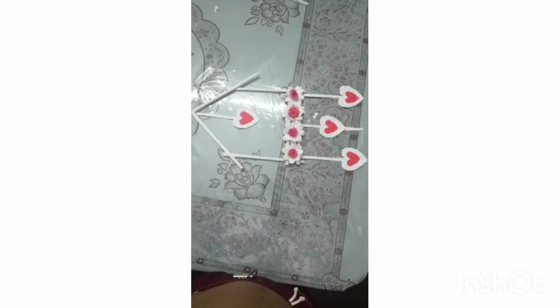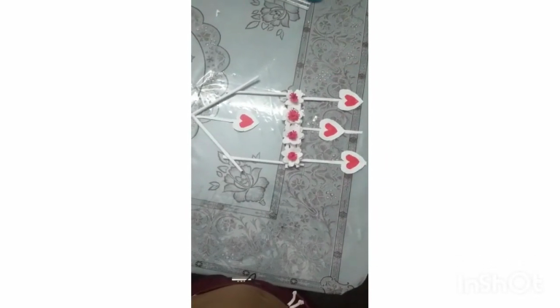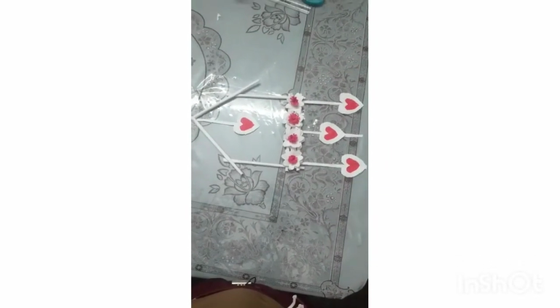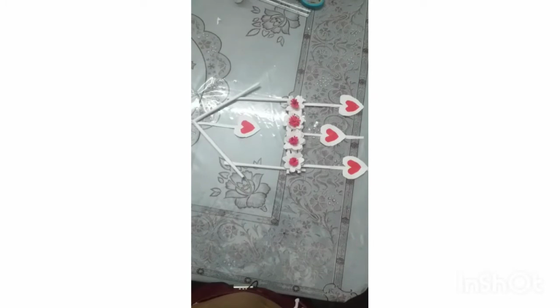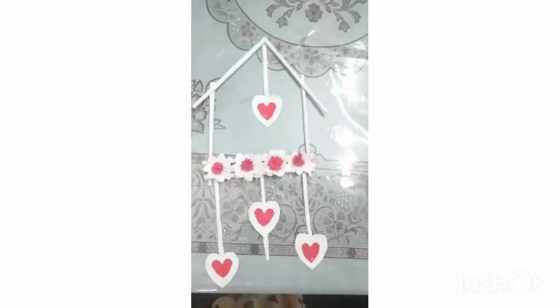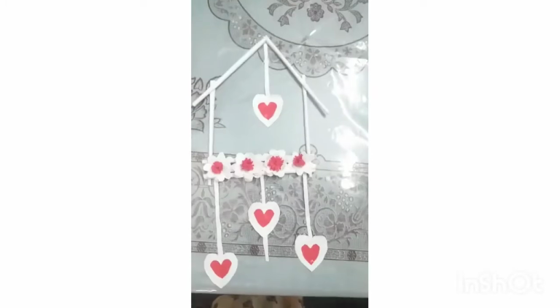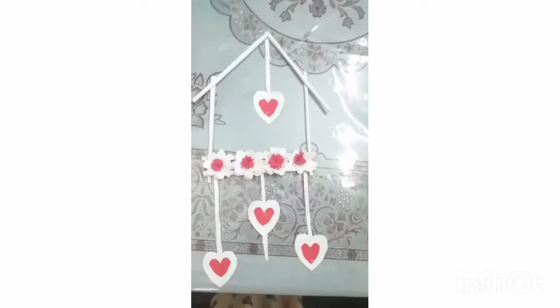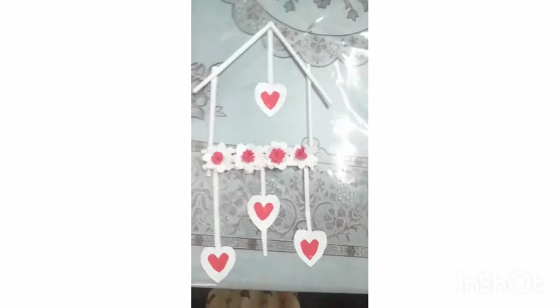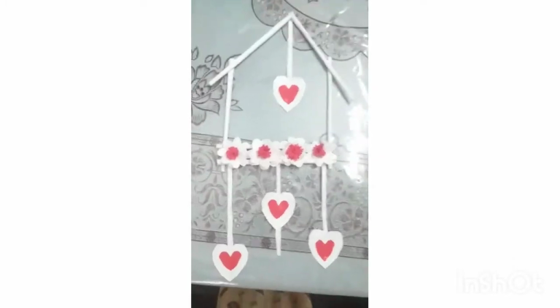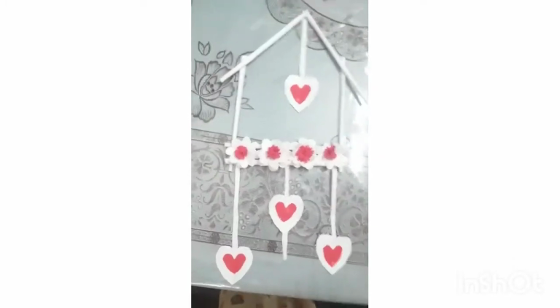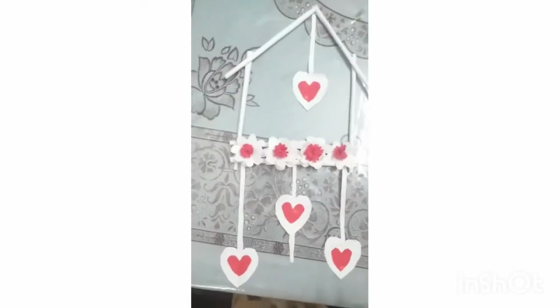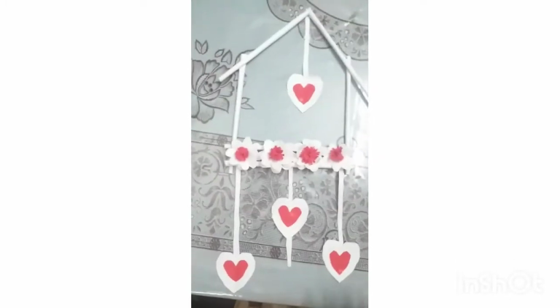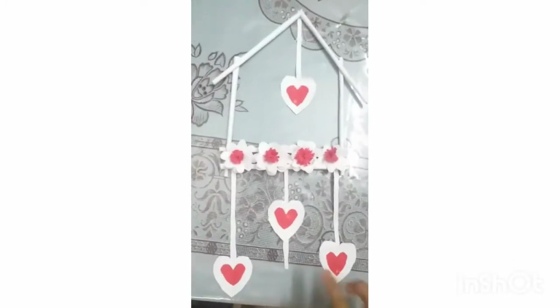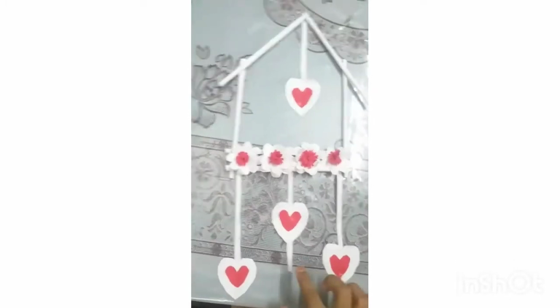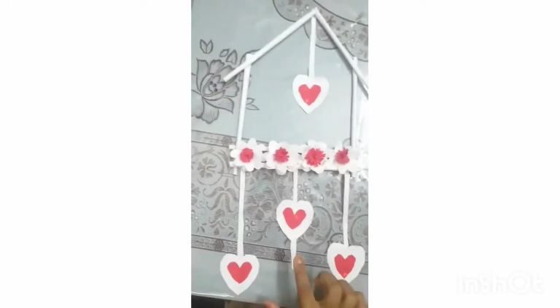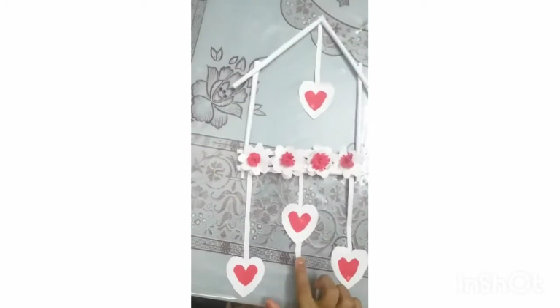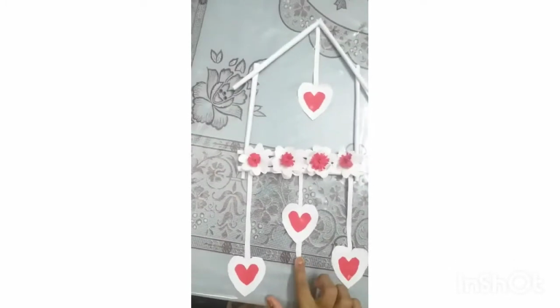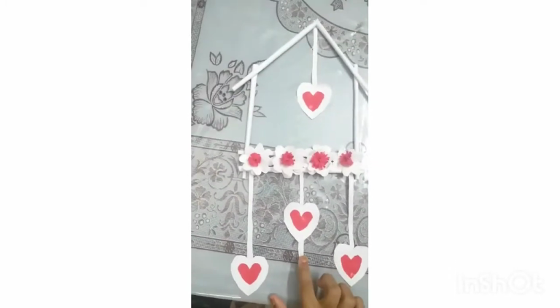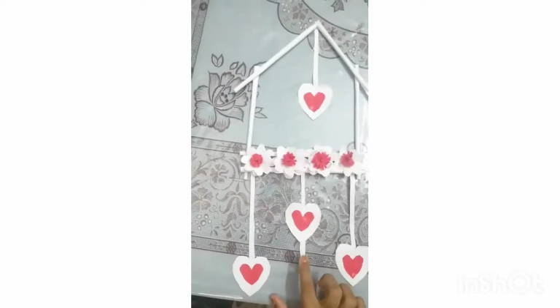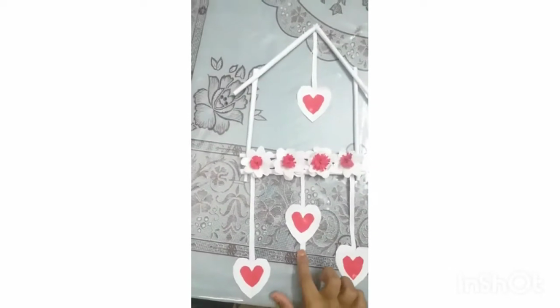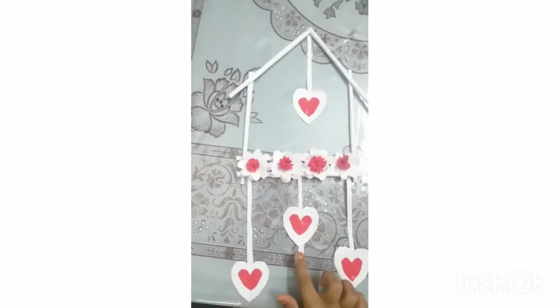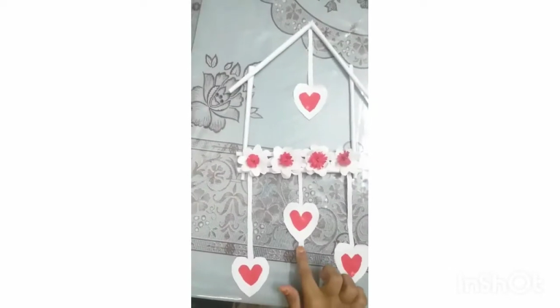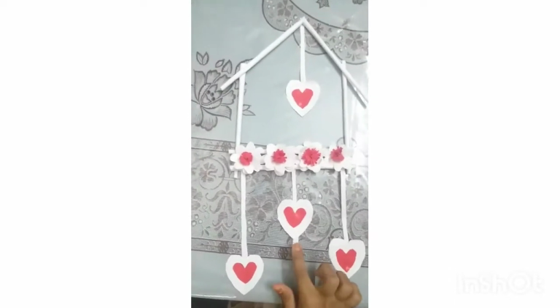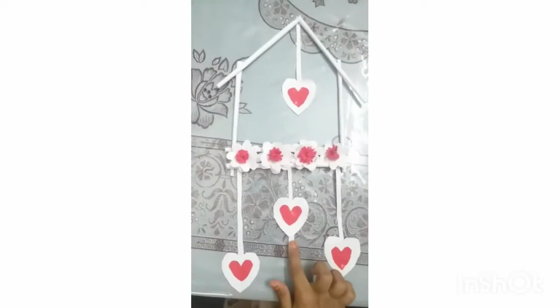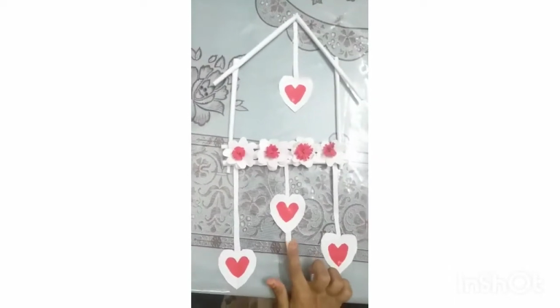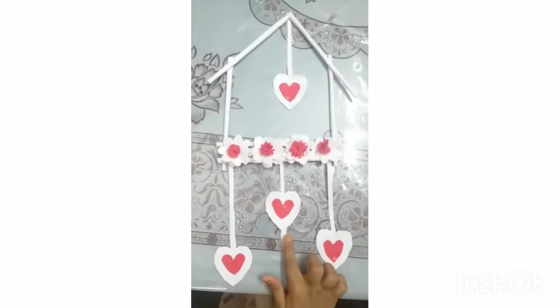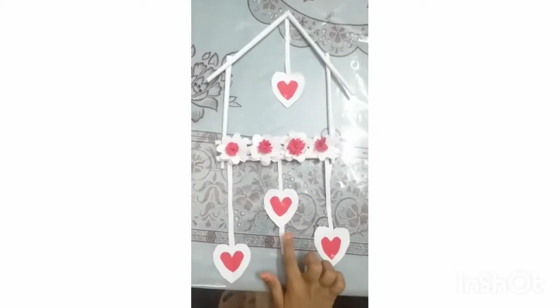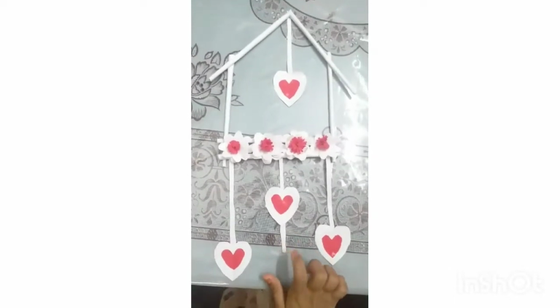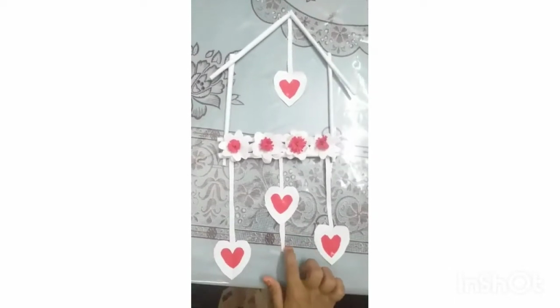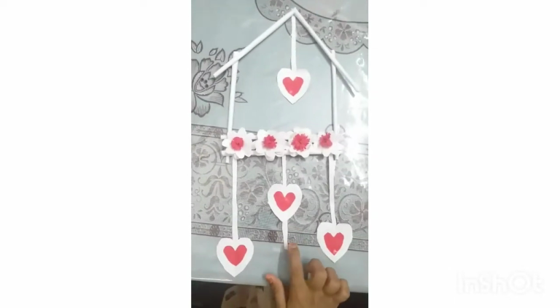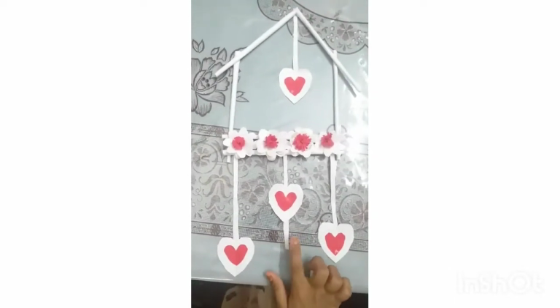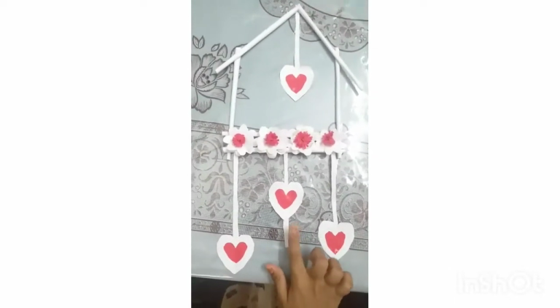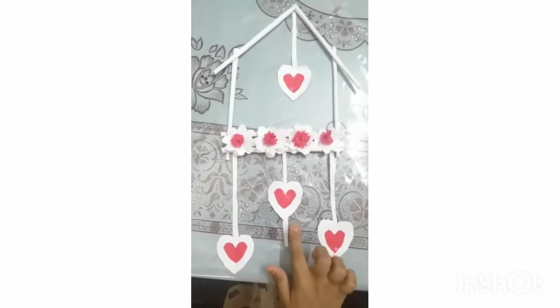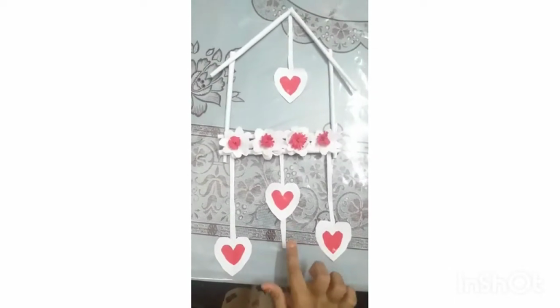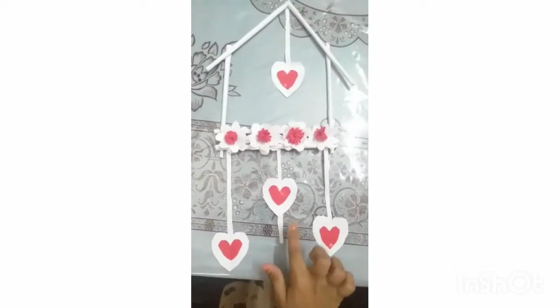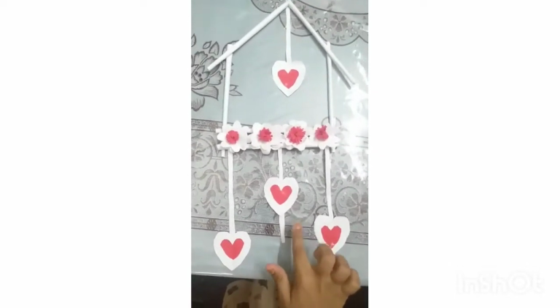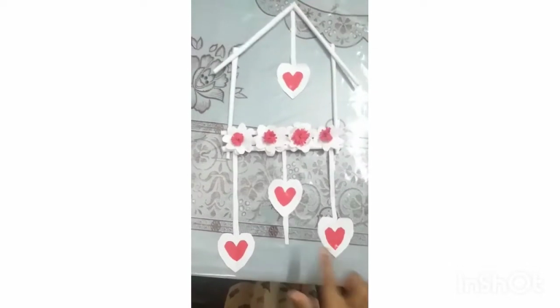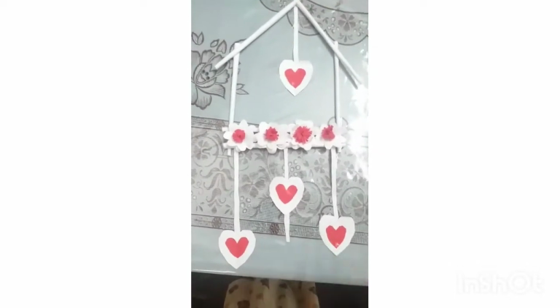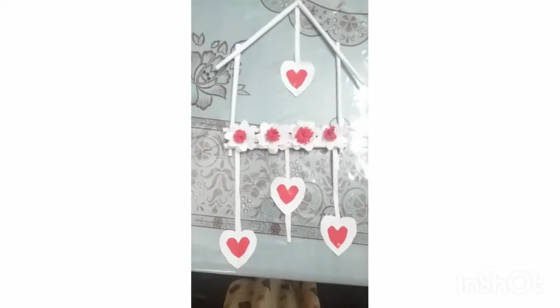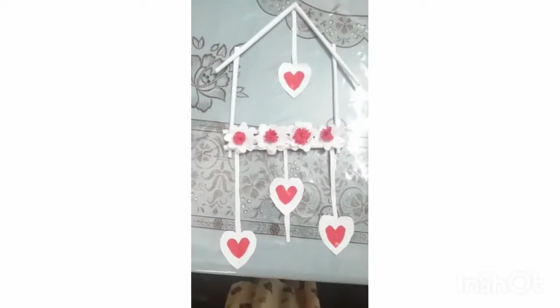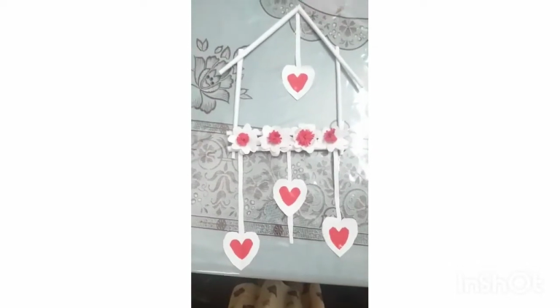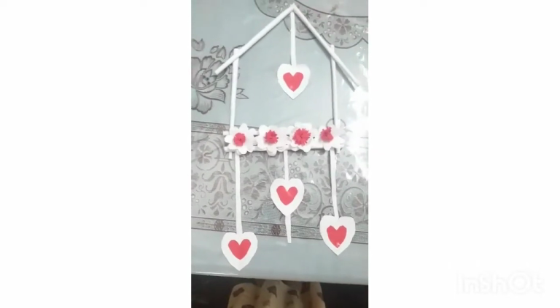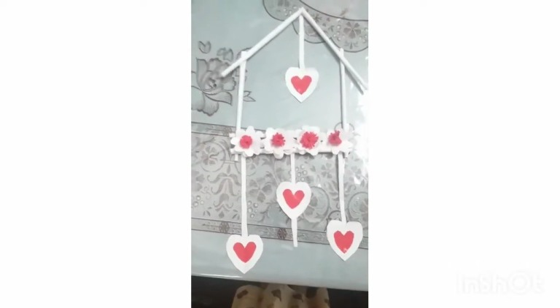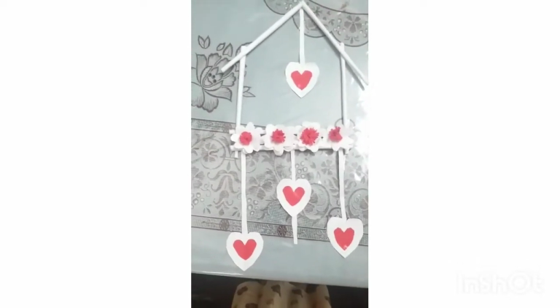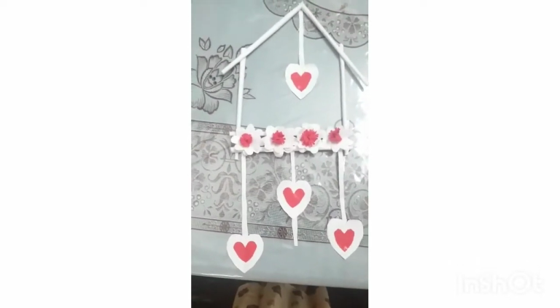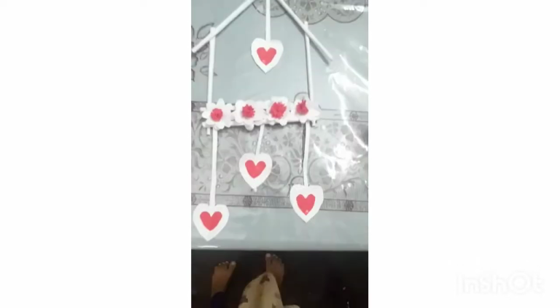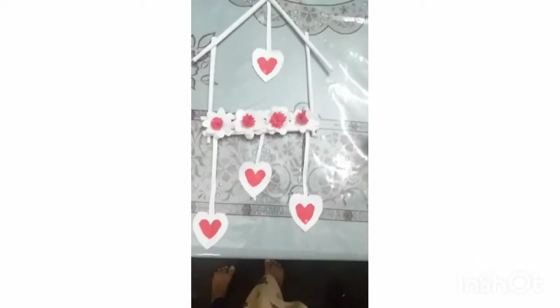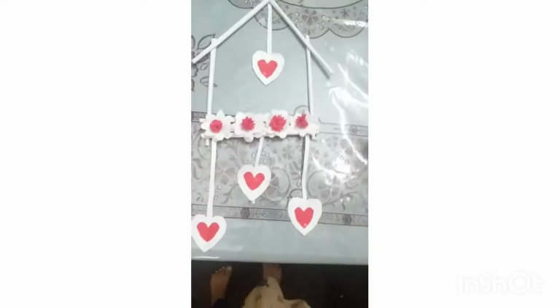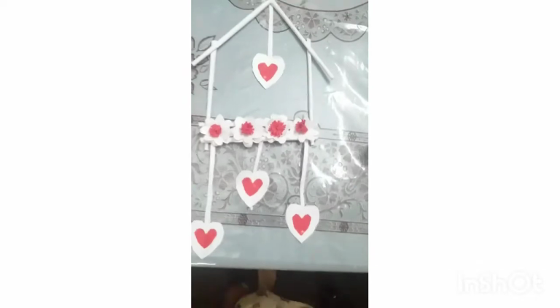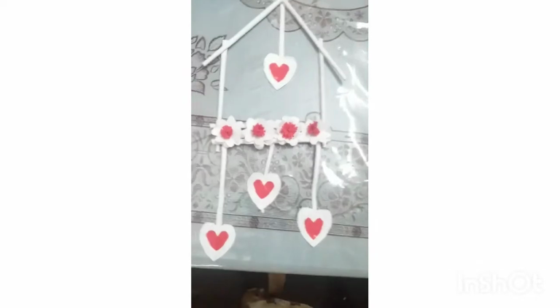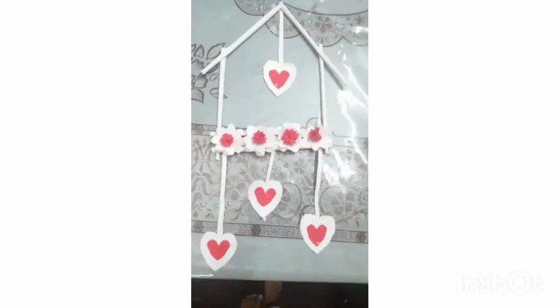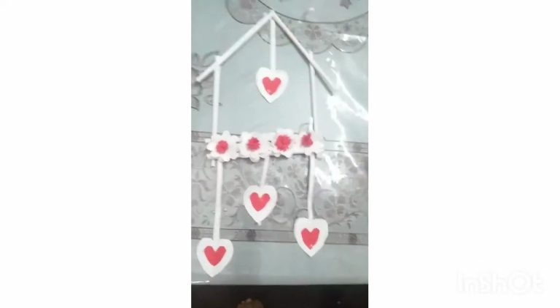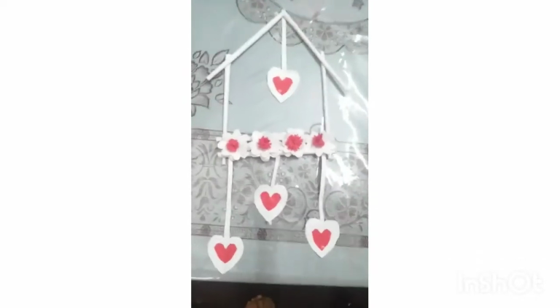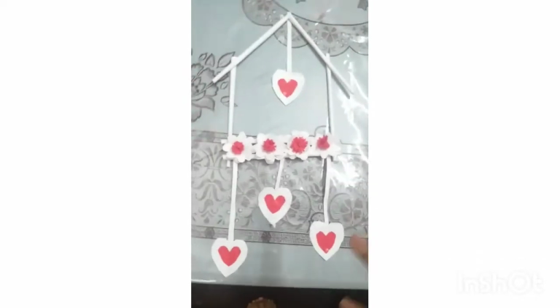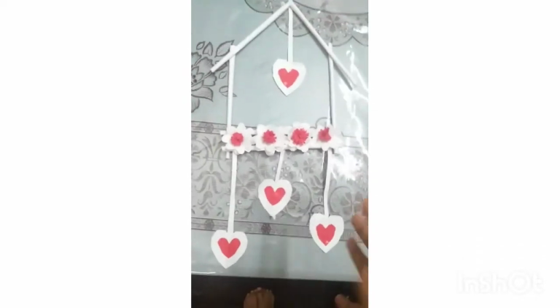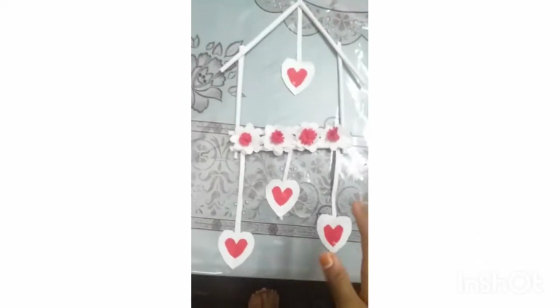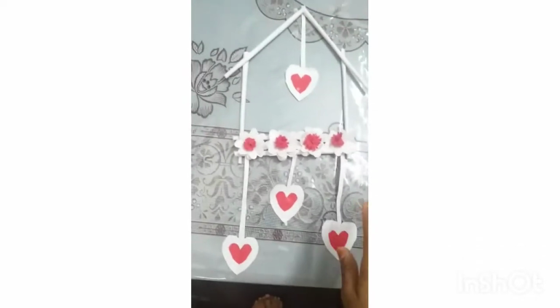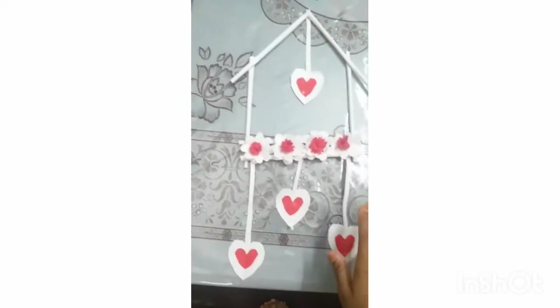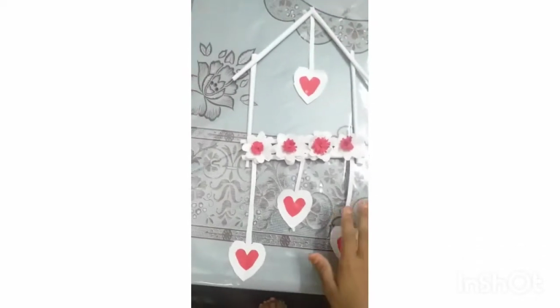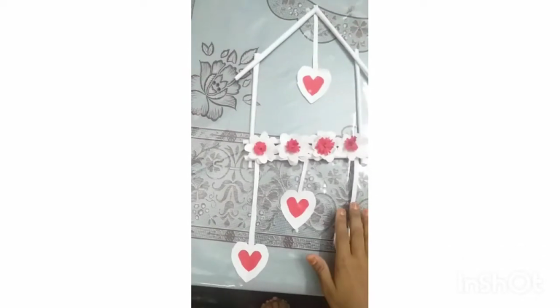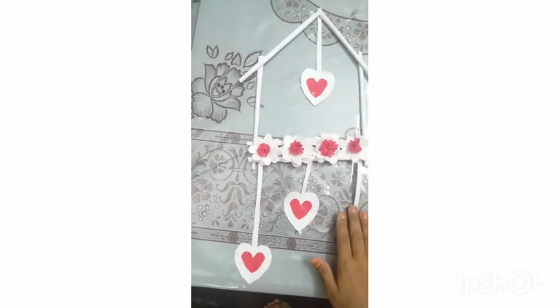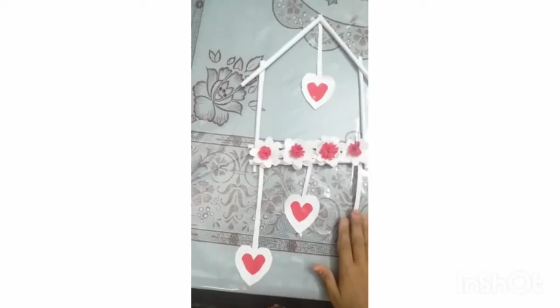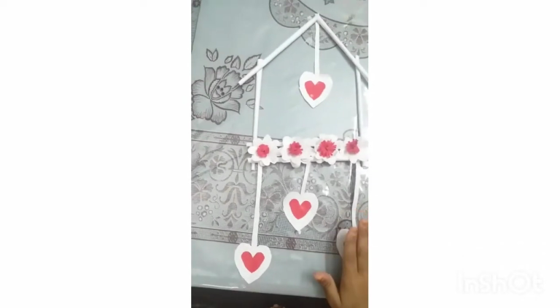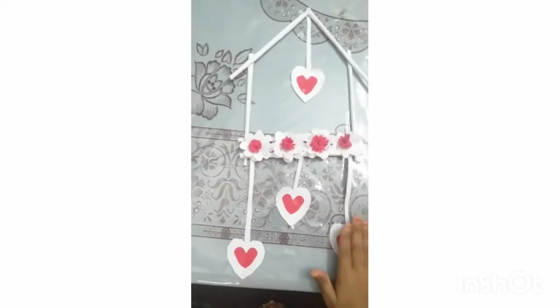I'm going to cut this from here. I'm going to make this home decorator ready.